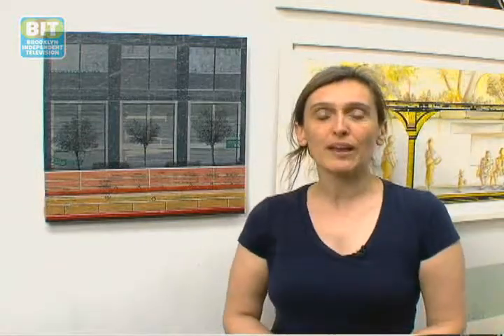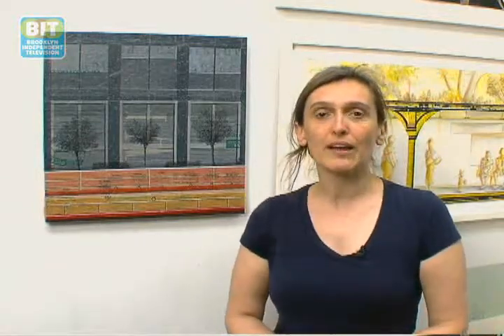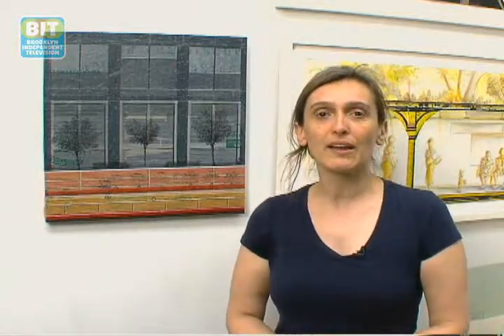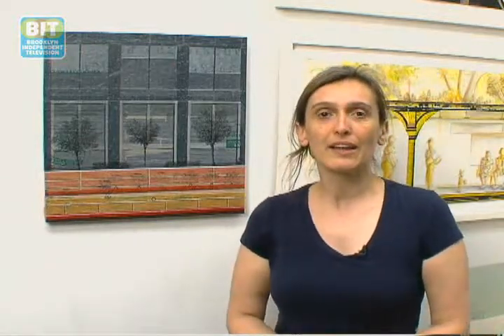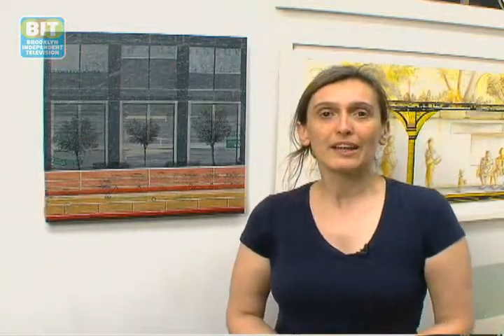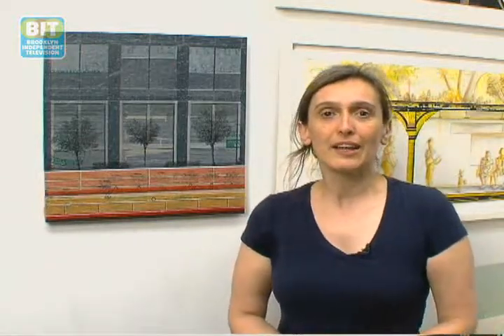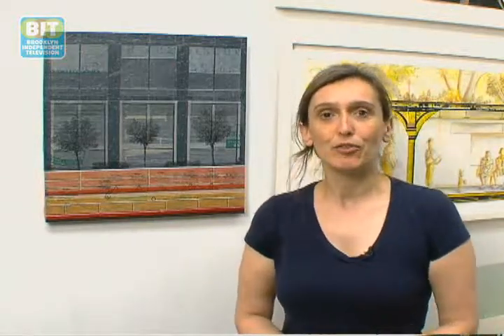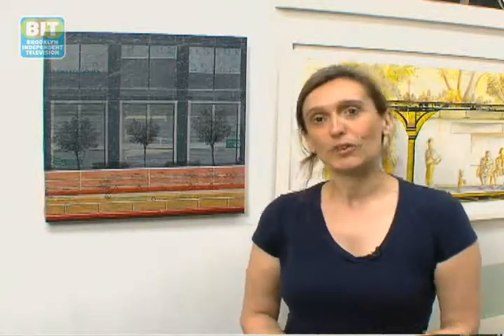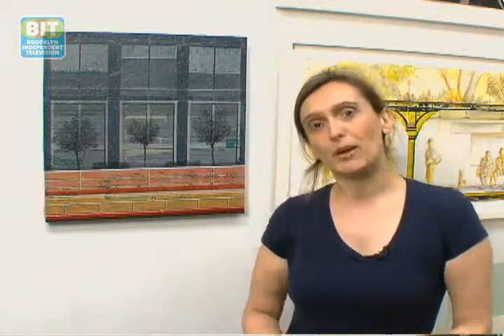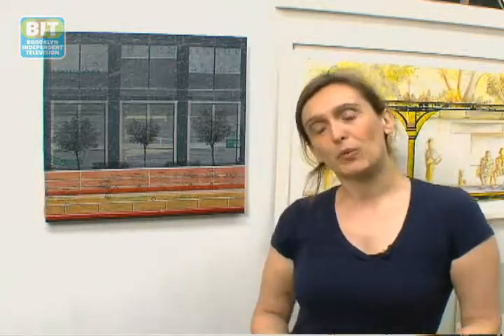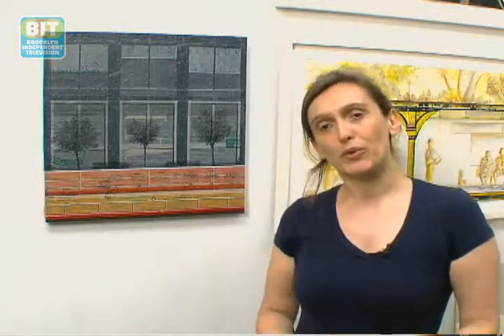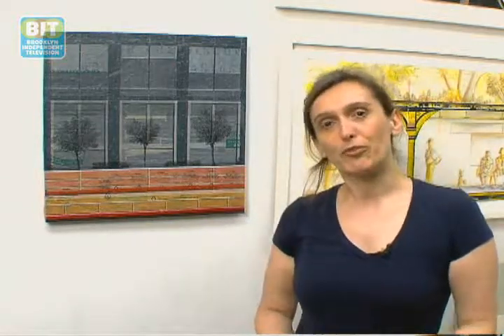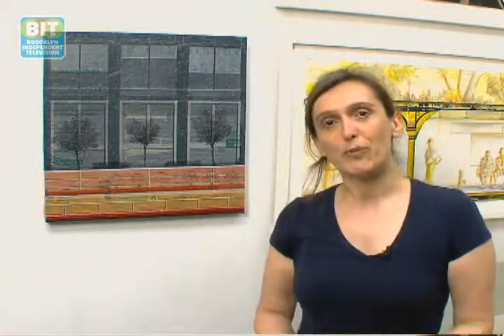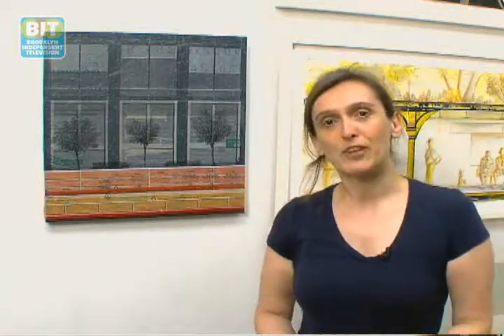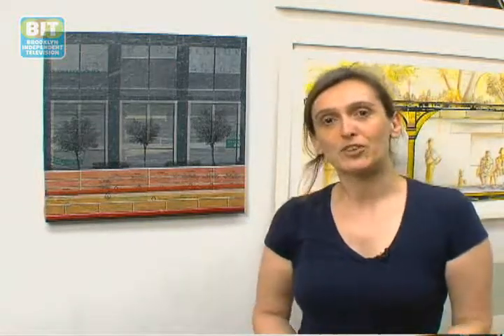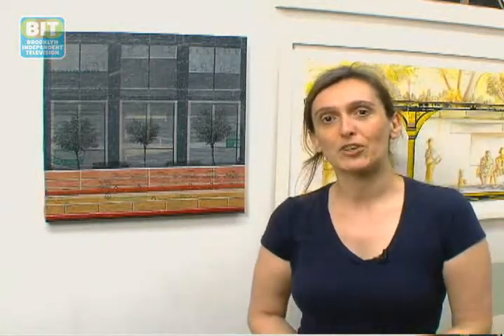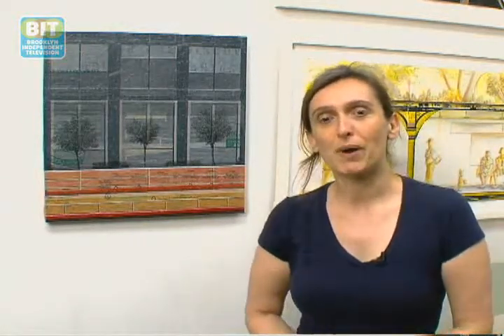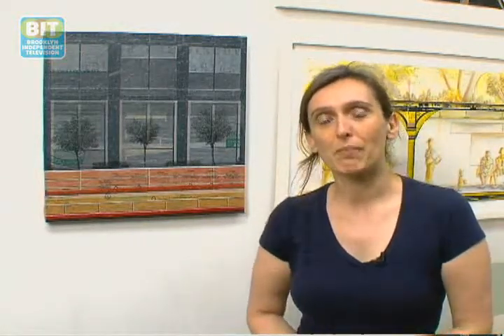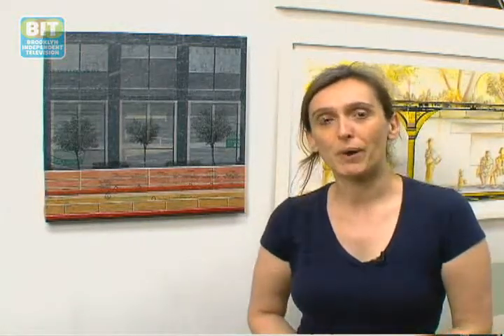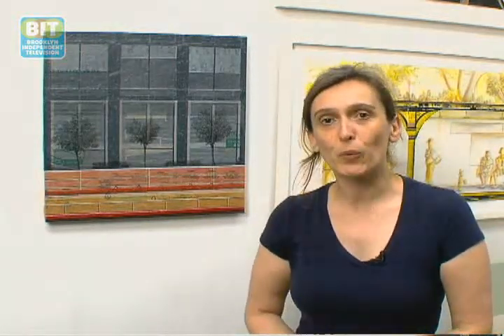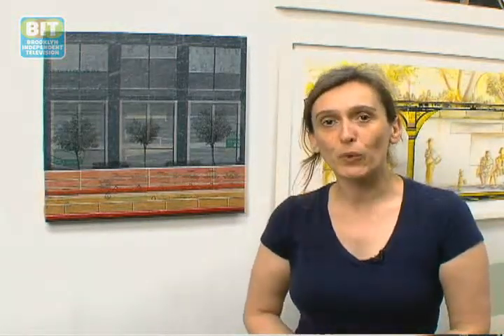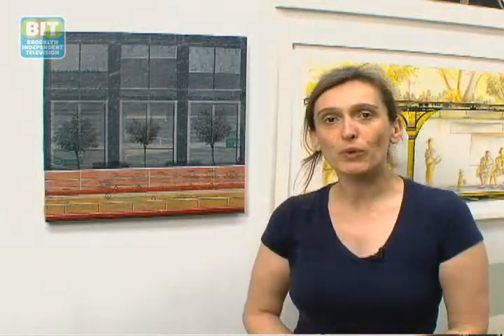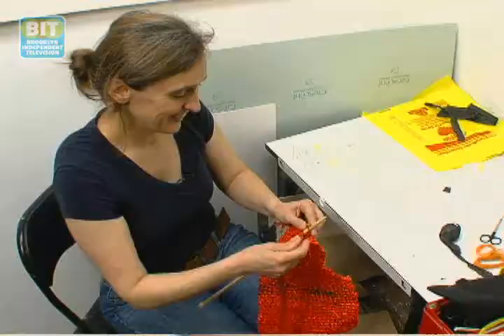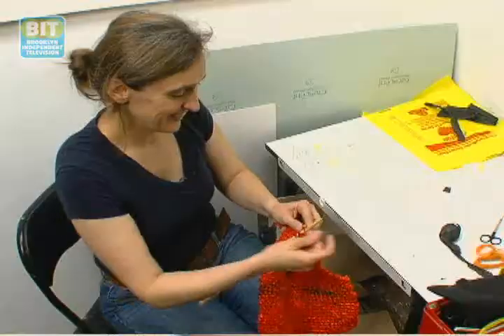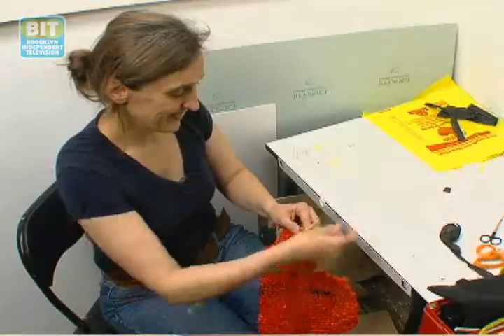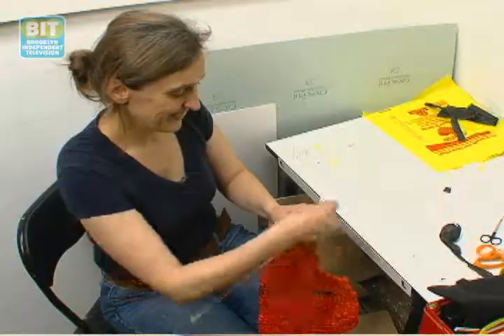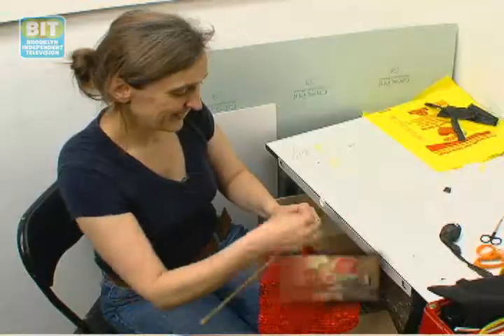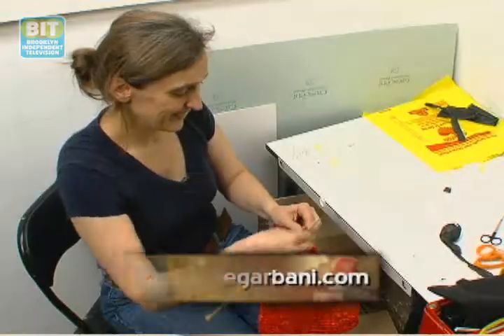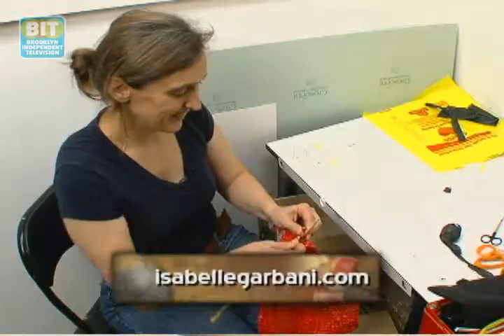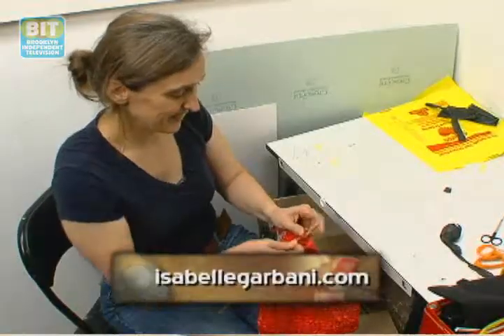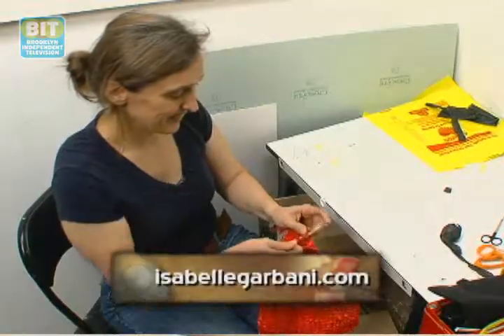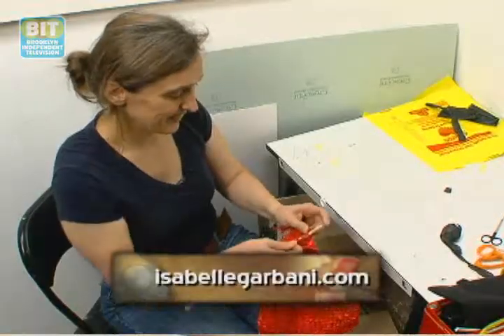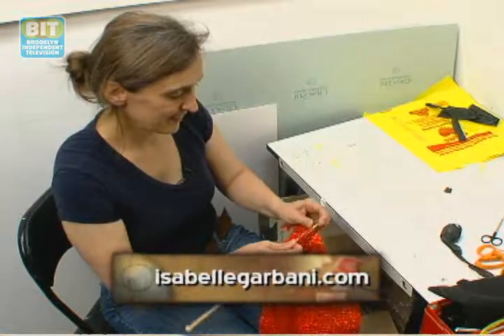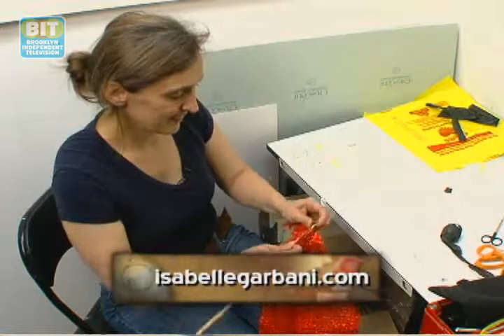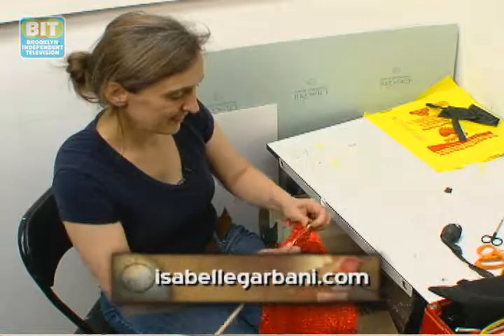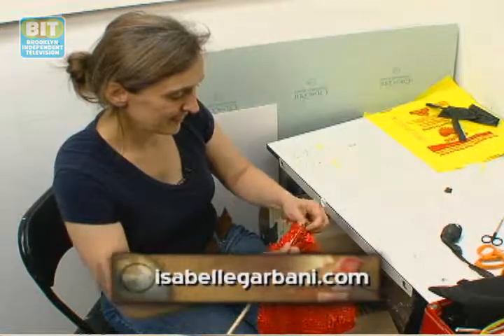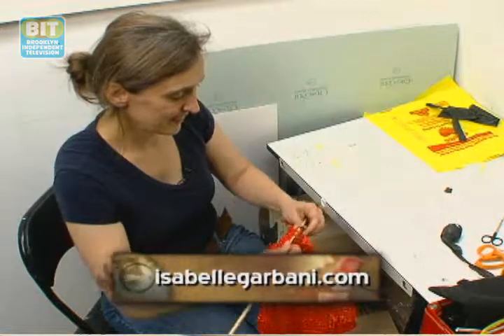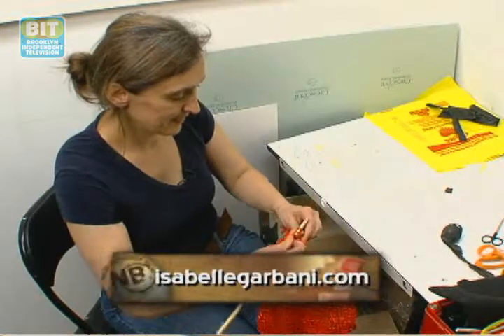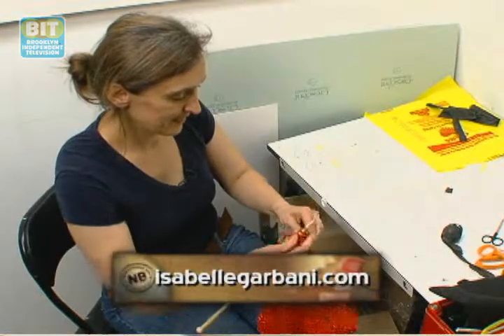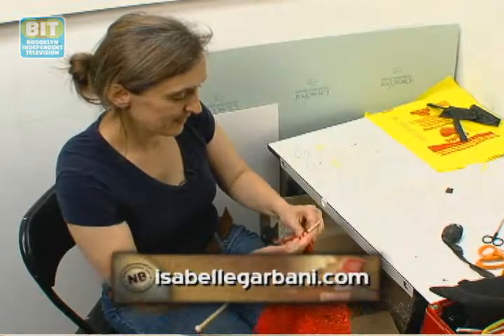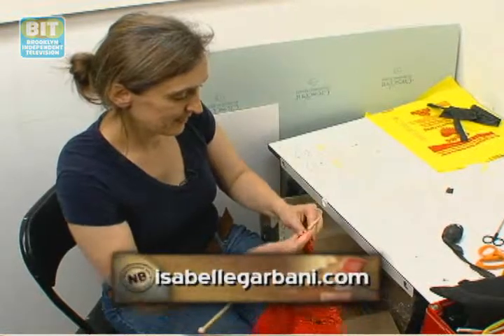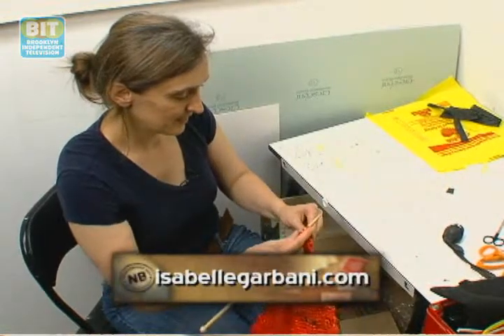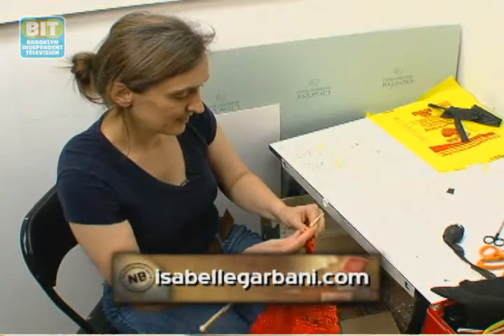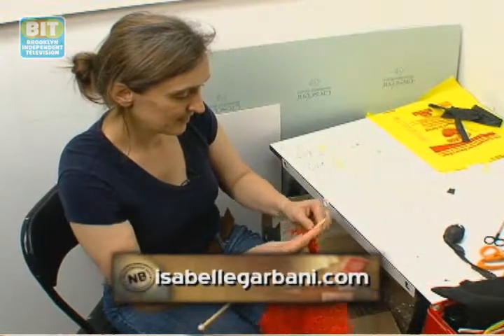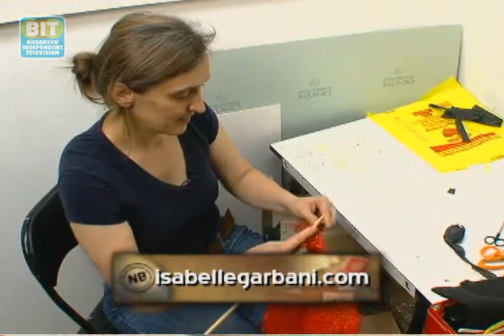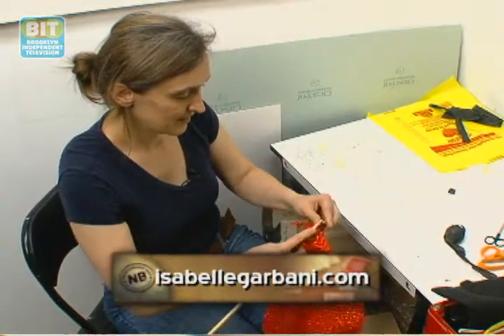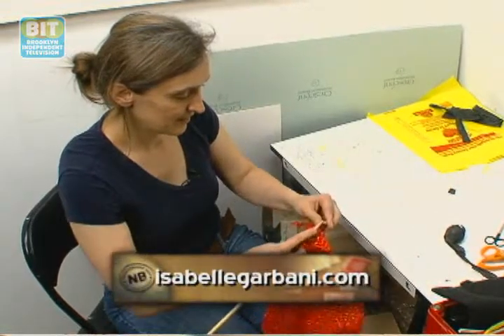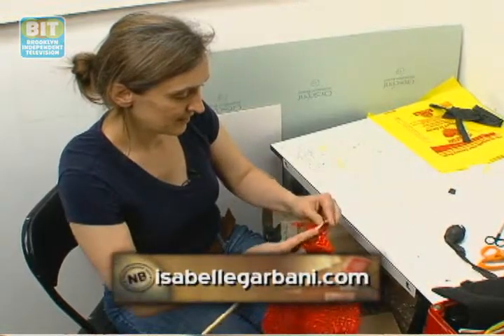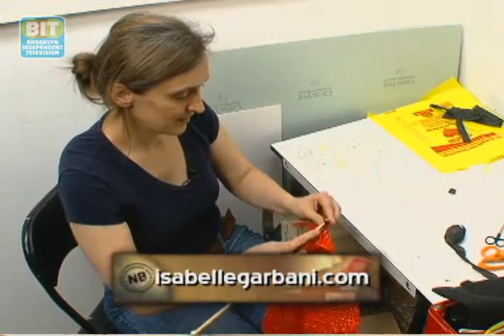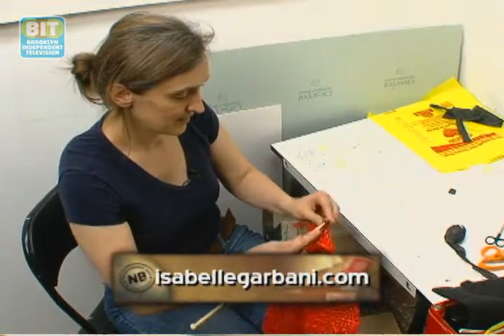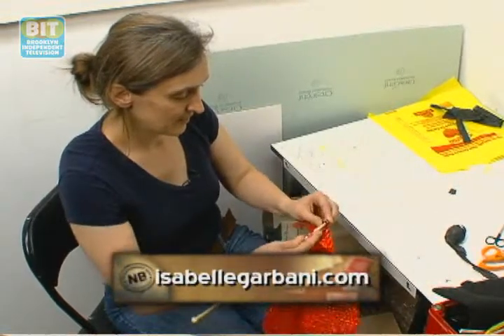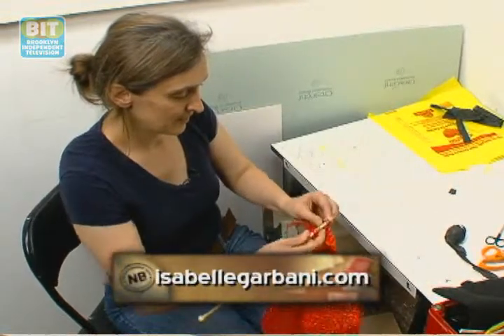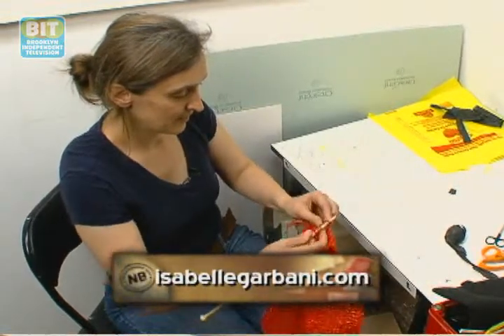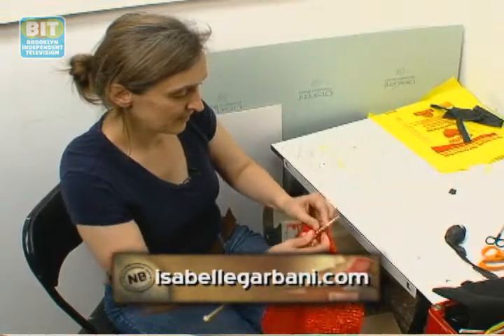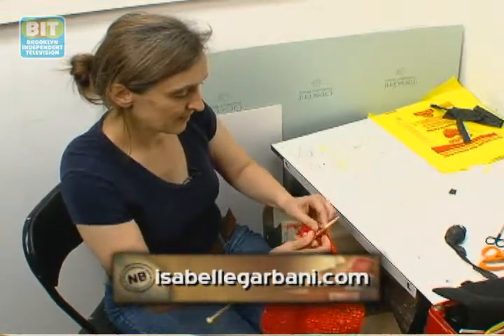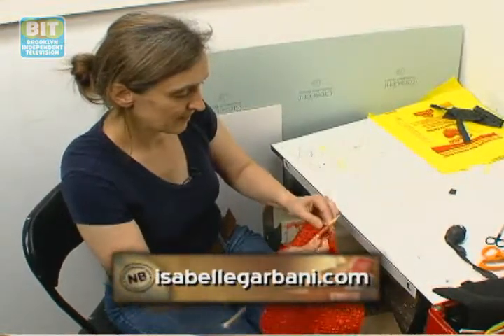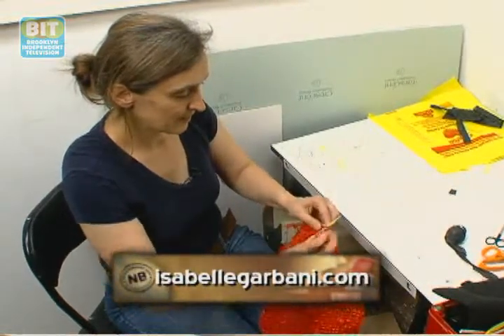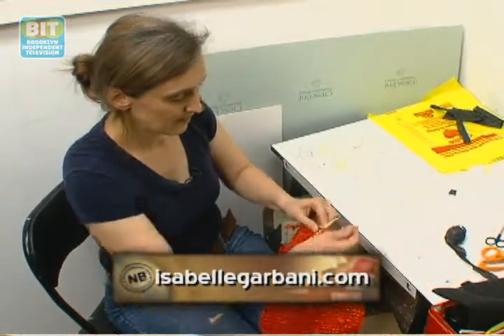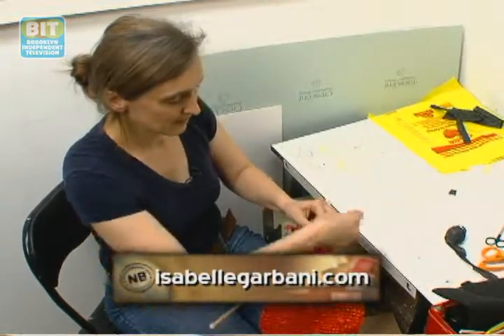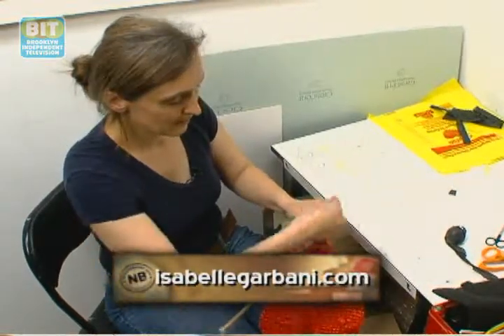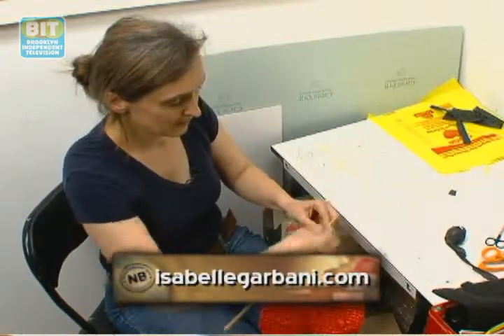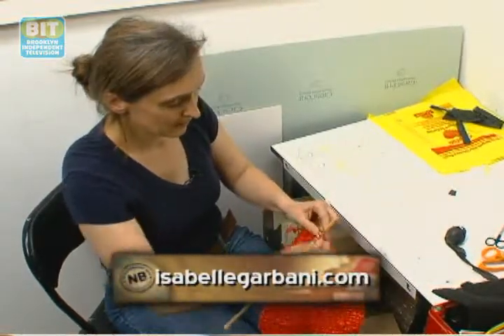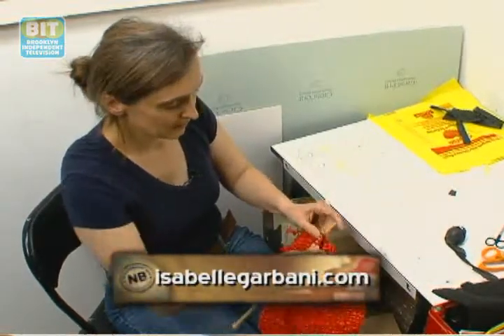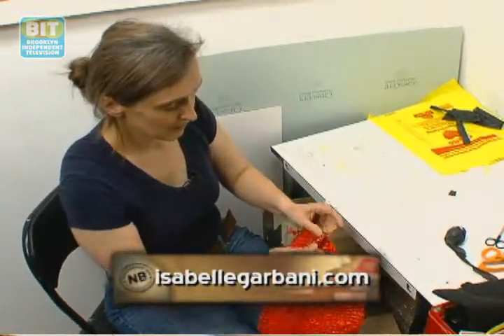If you'd like more information about my work, my website is www.isabelgarbani.com.